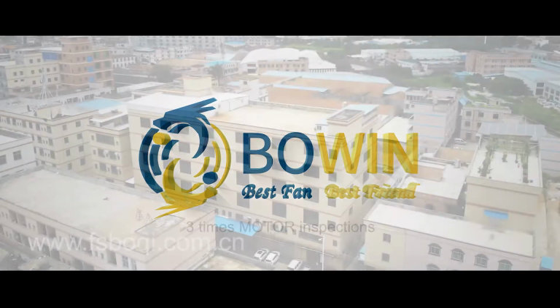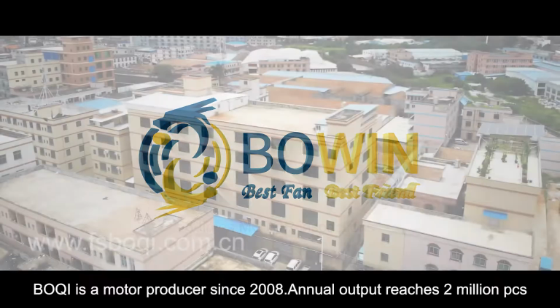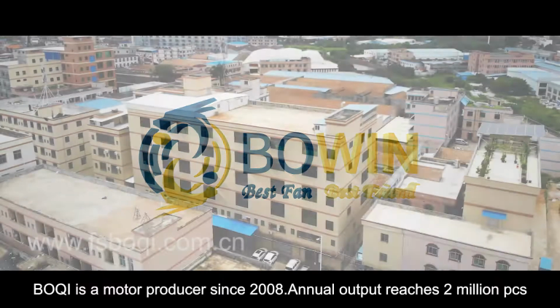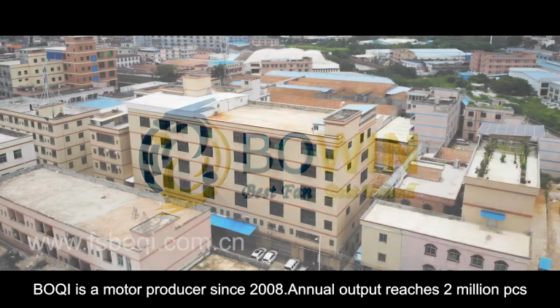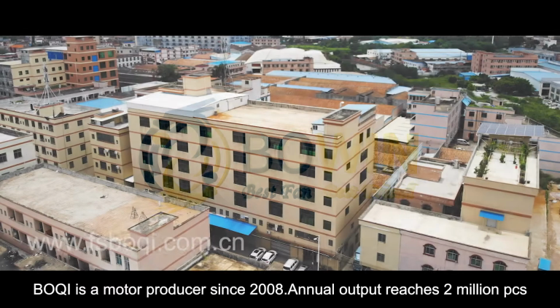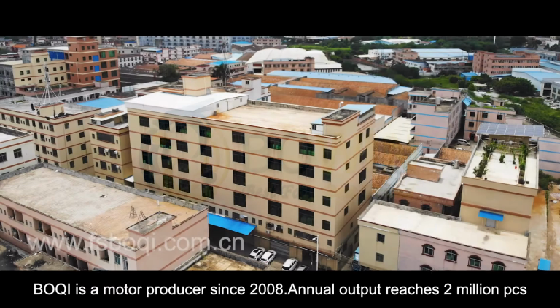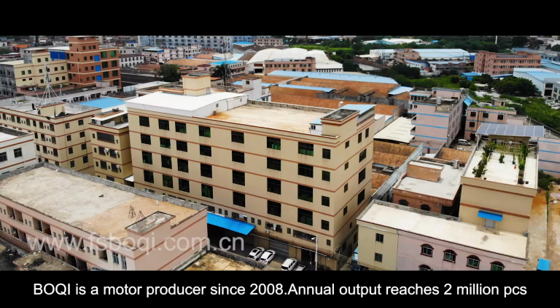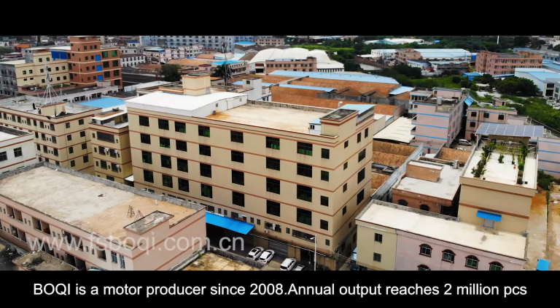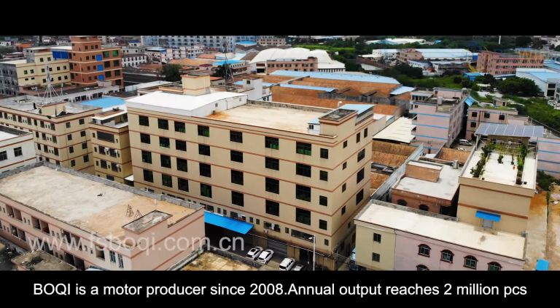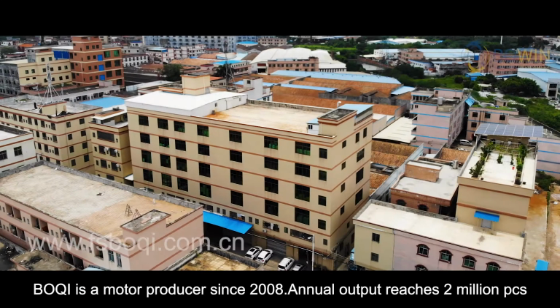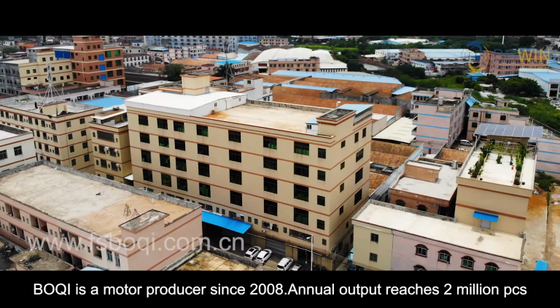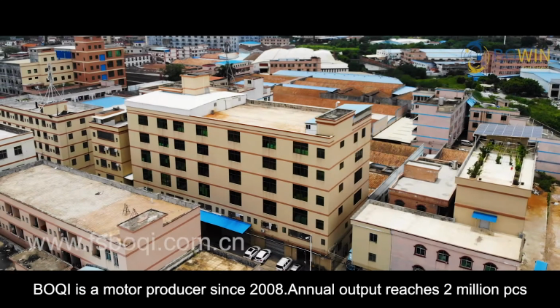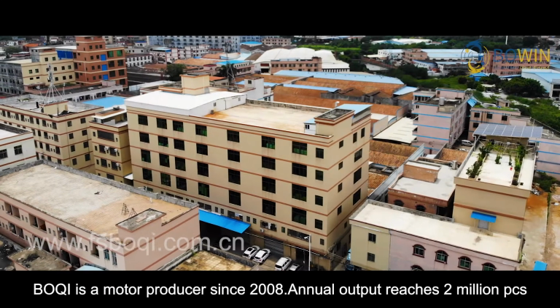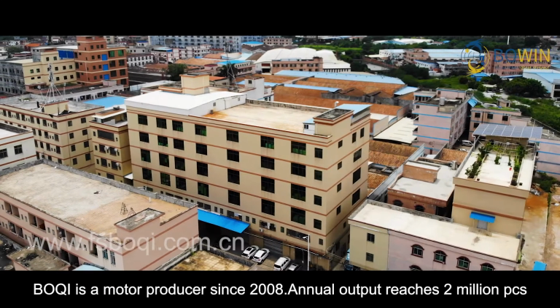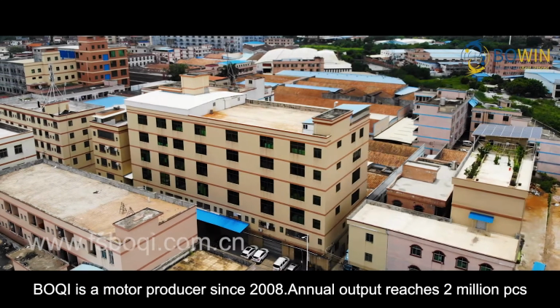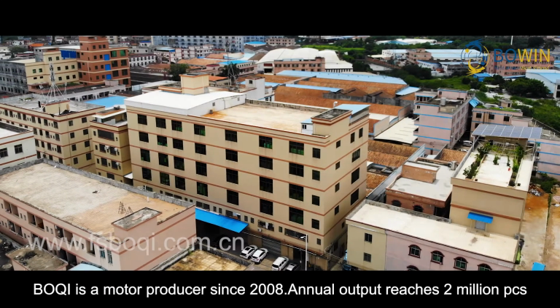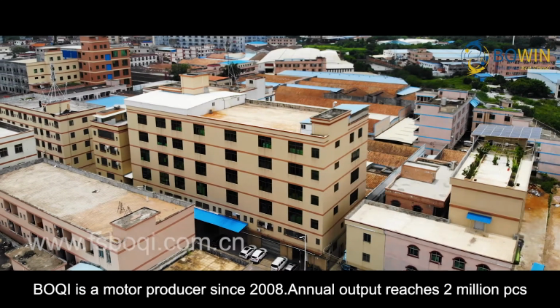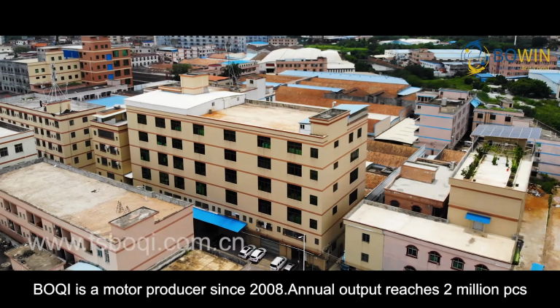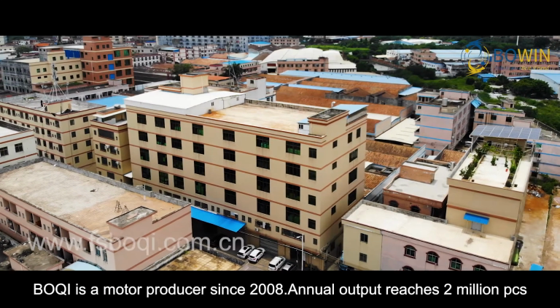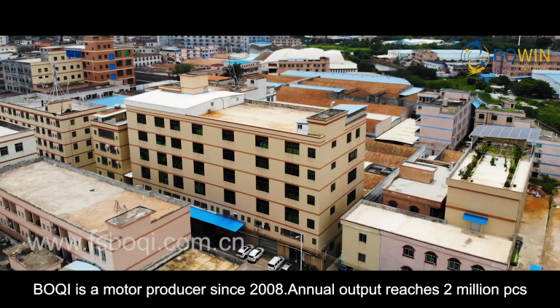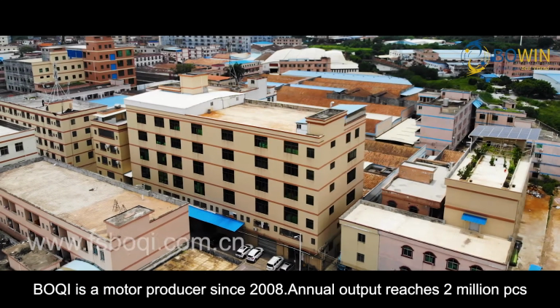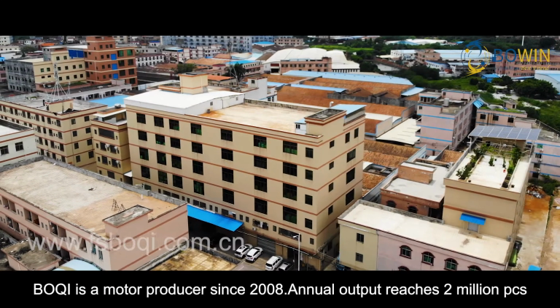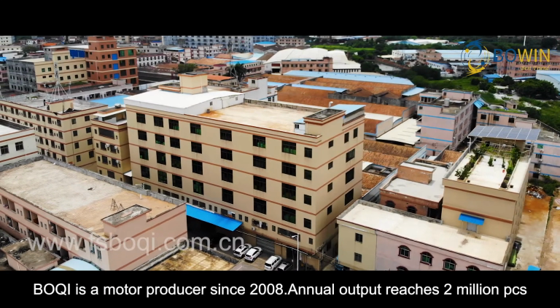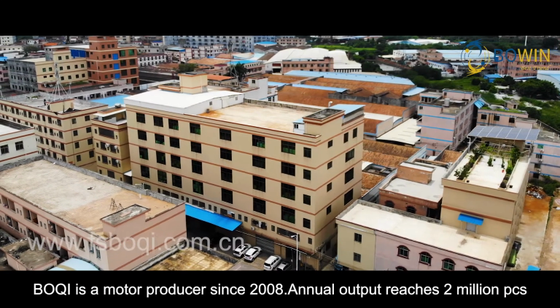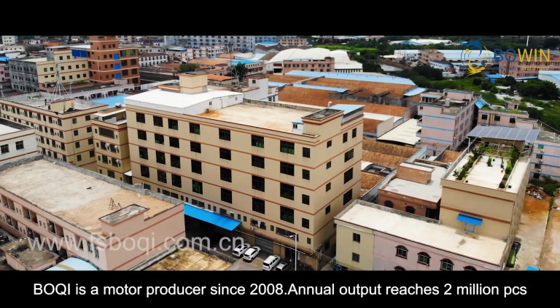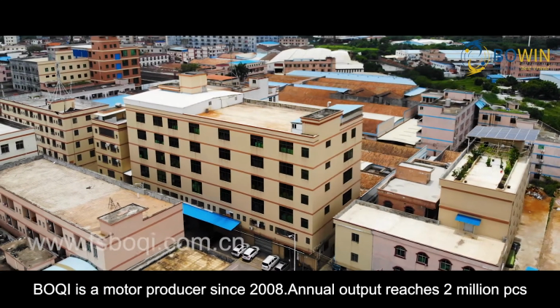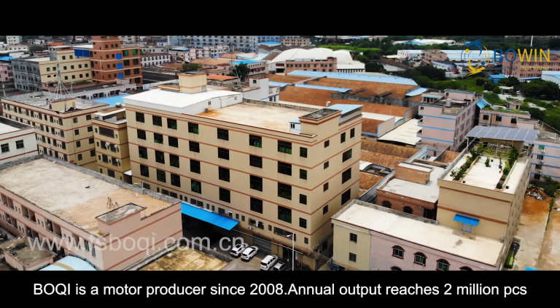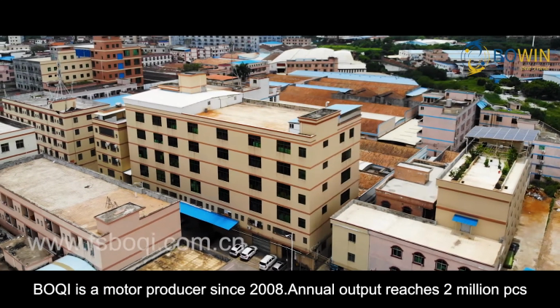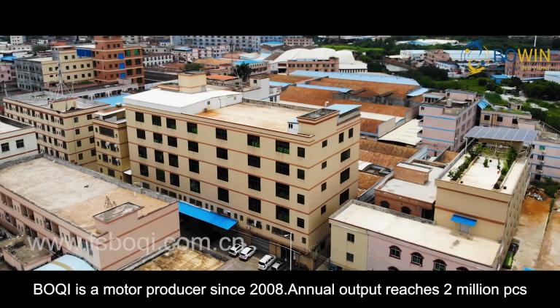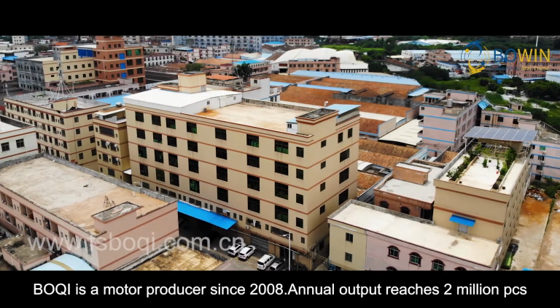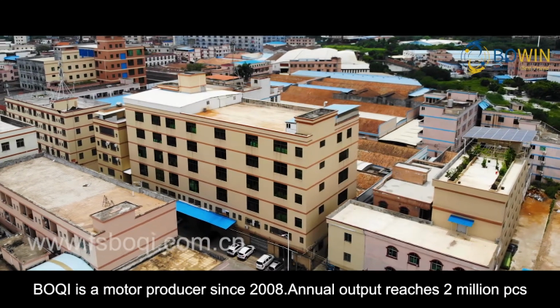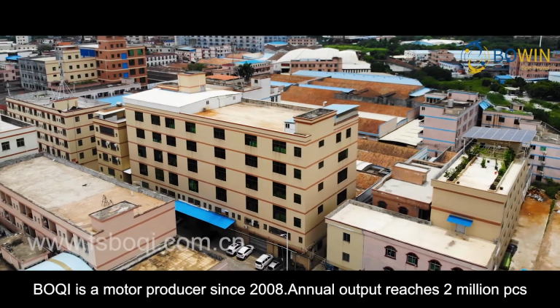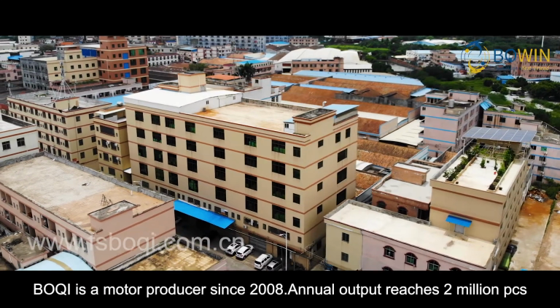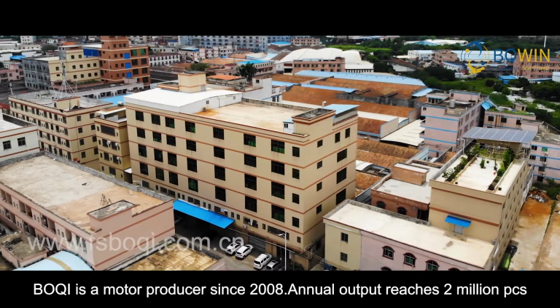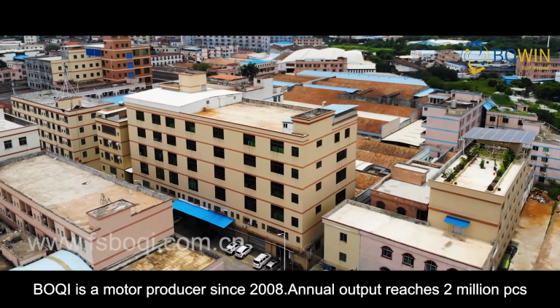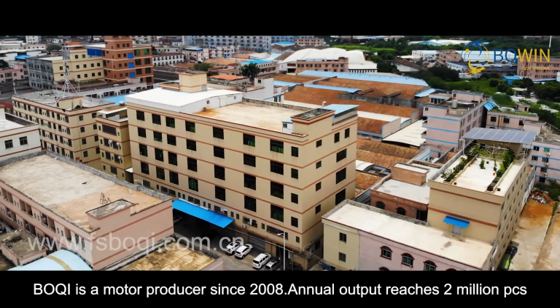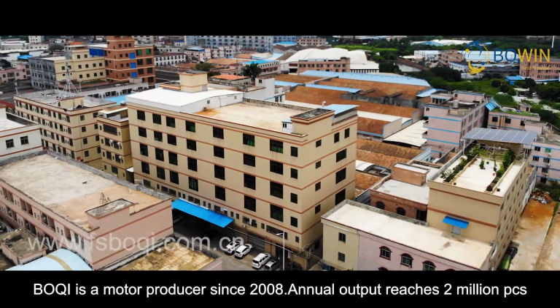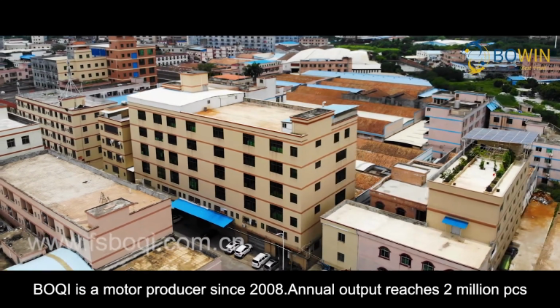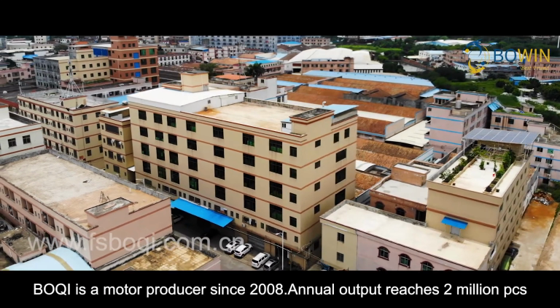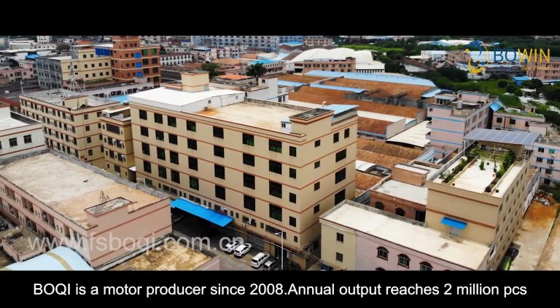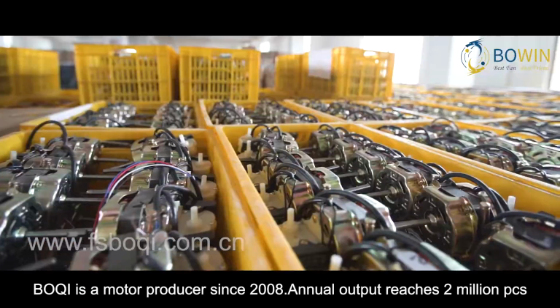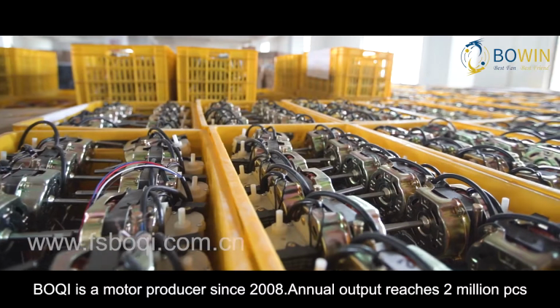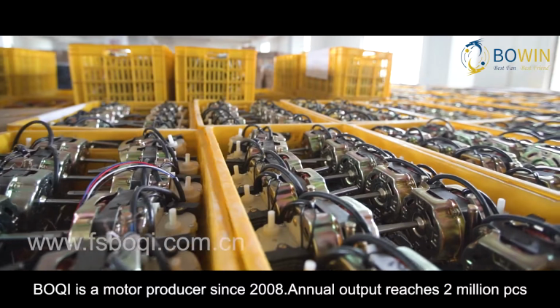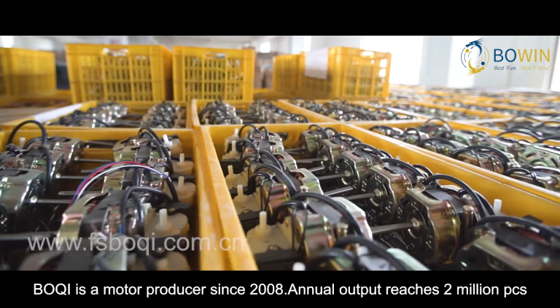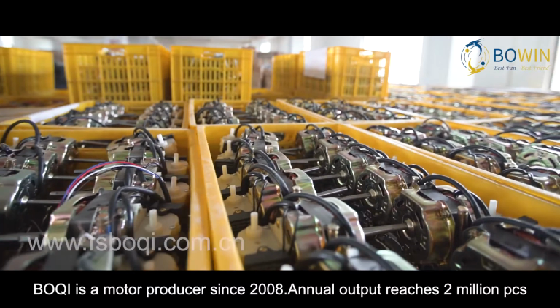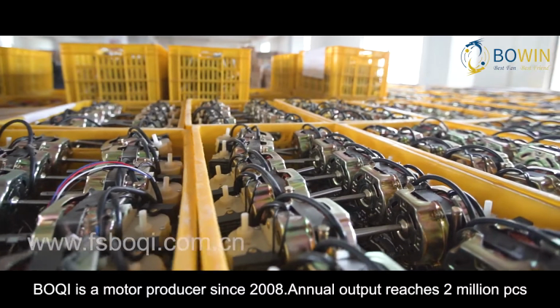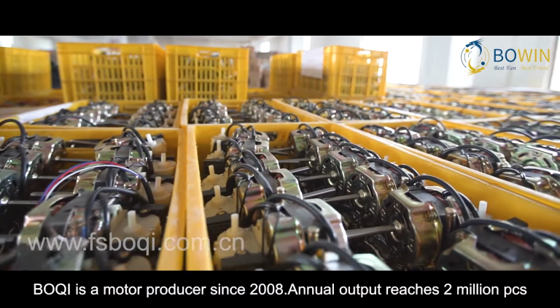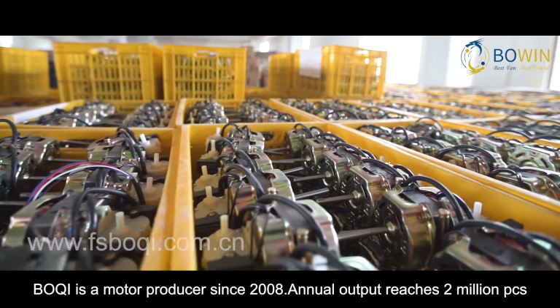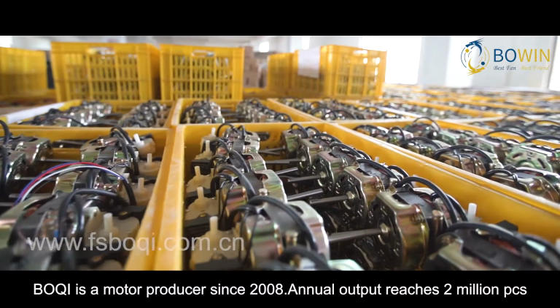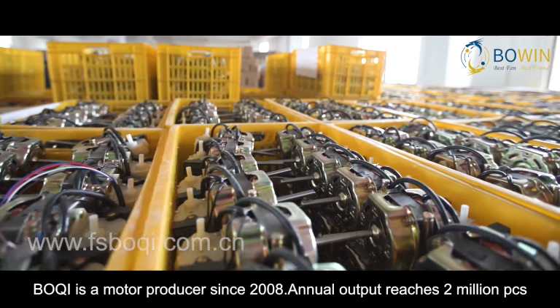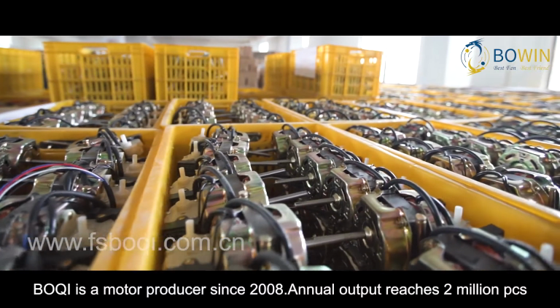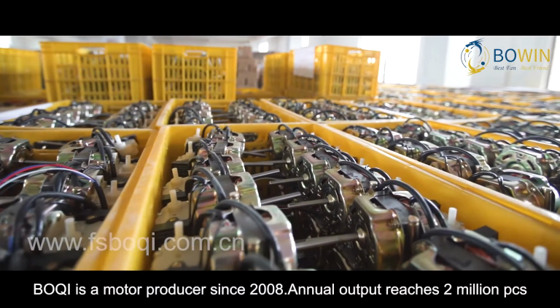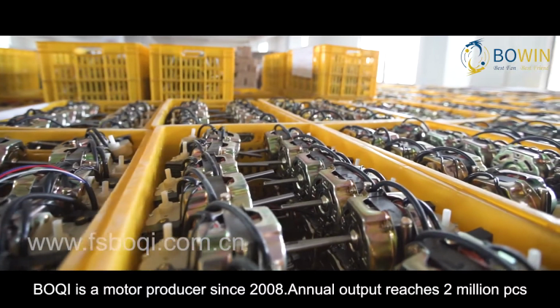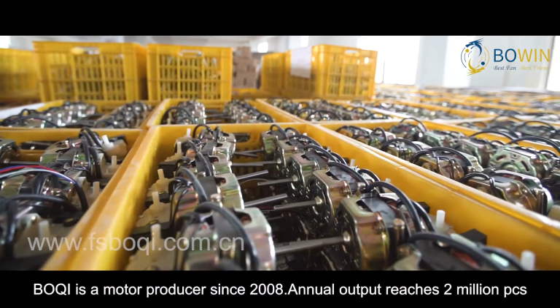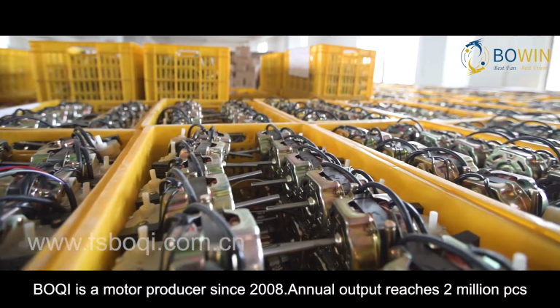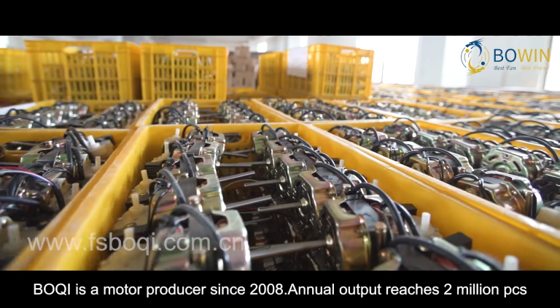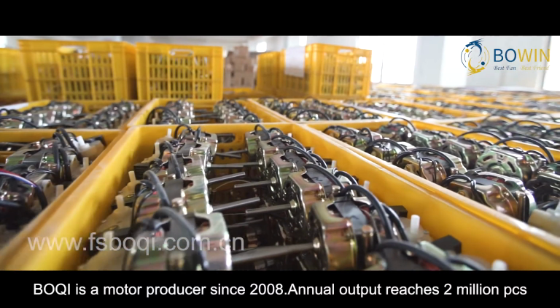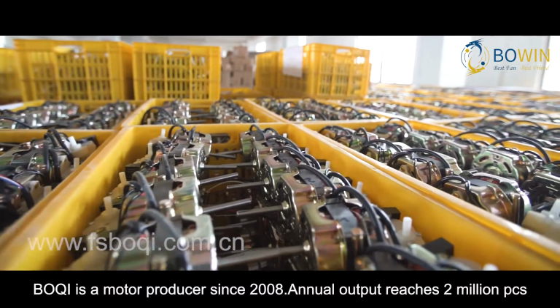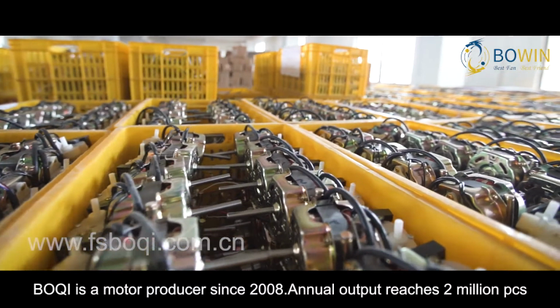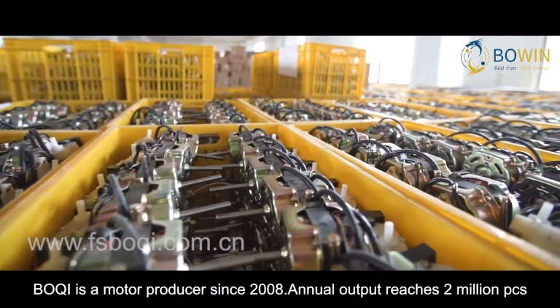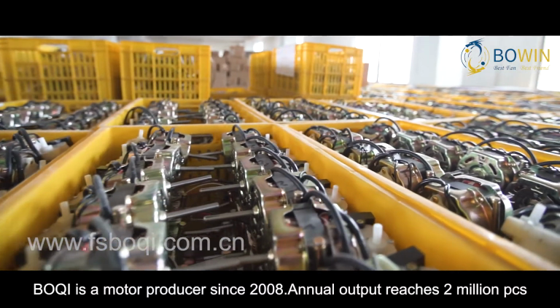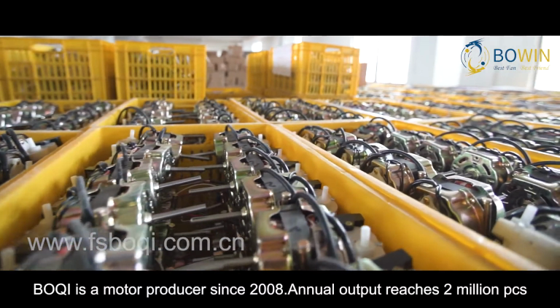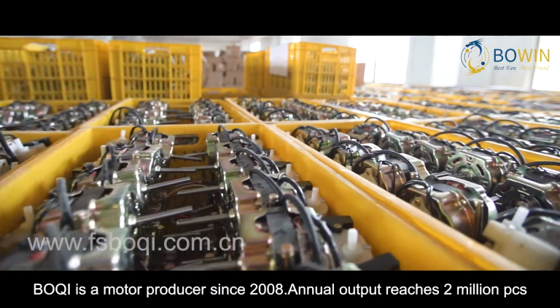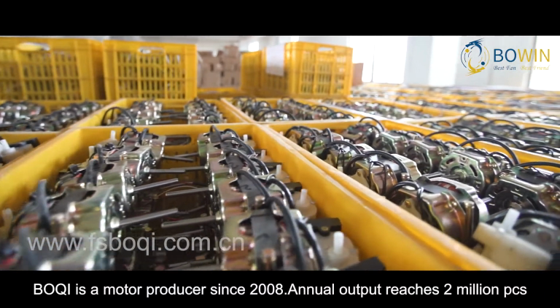Bochi is a motor producer since 2008, with an annual output reaching 2 million pieces.